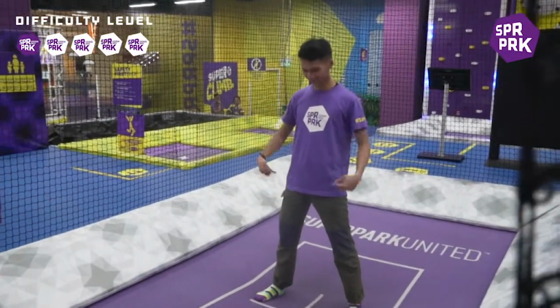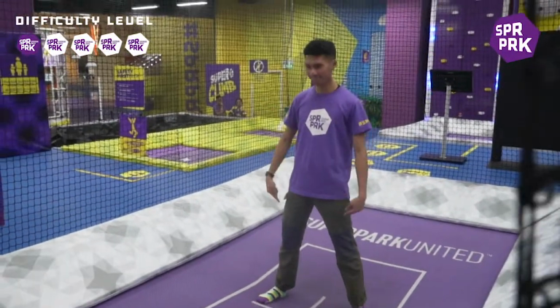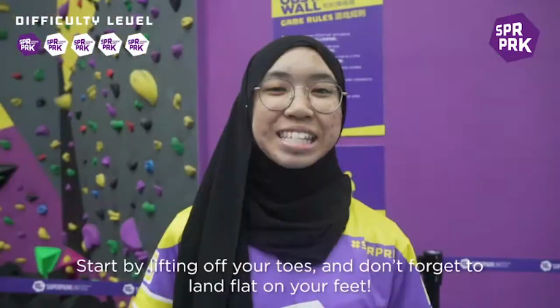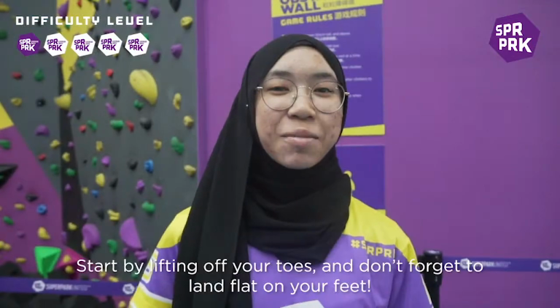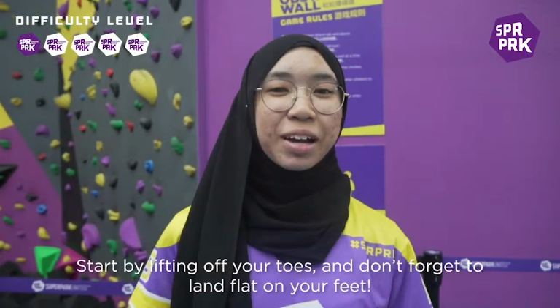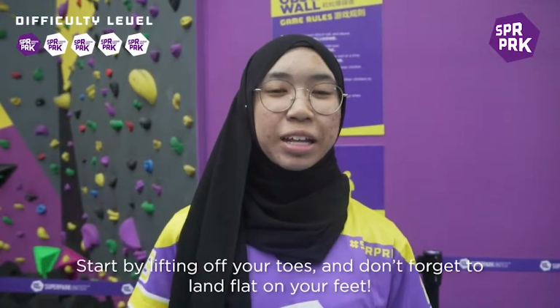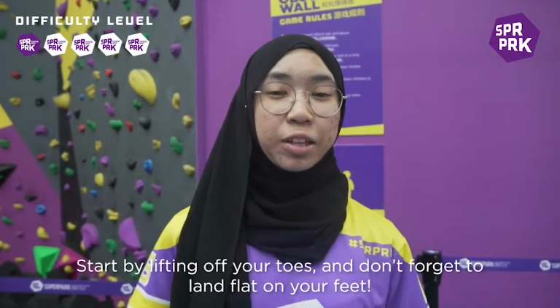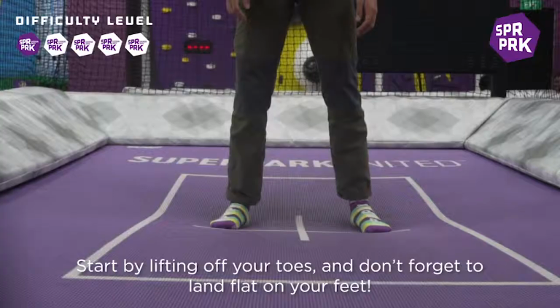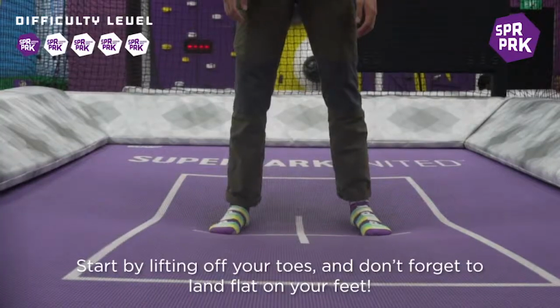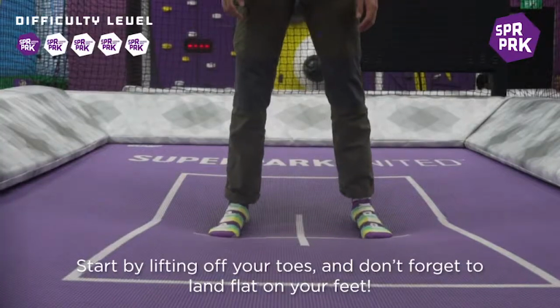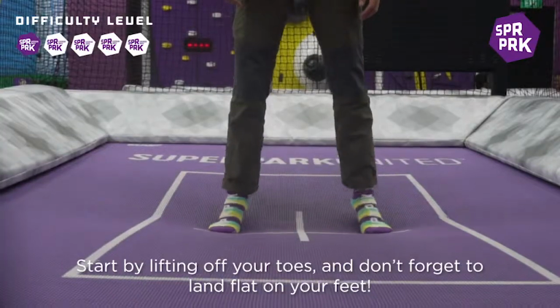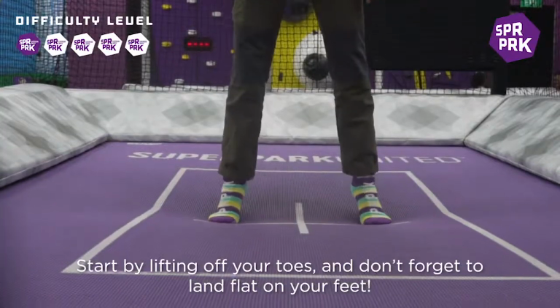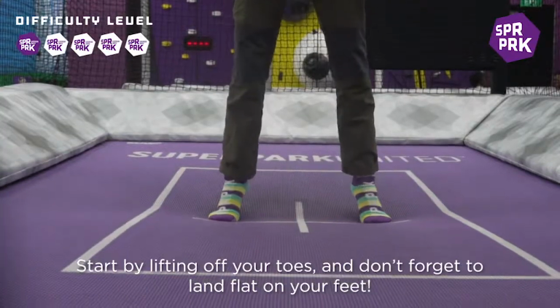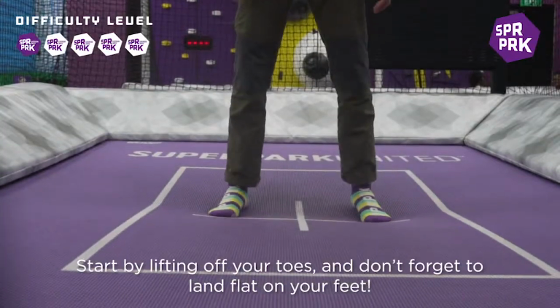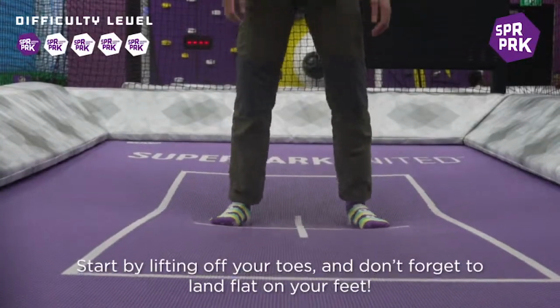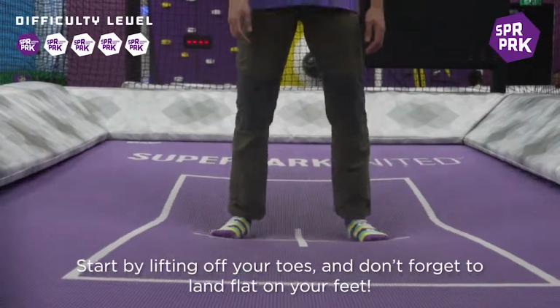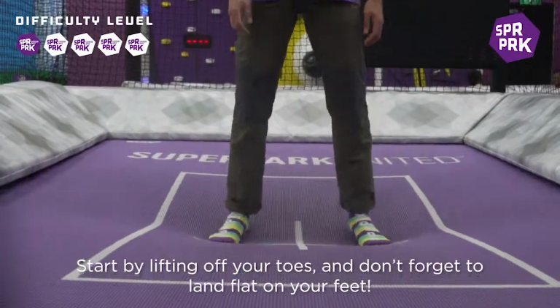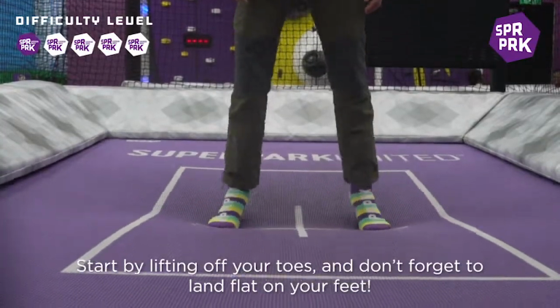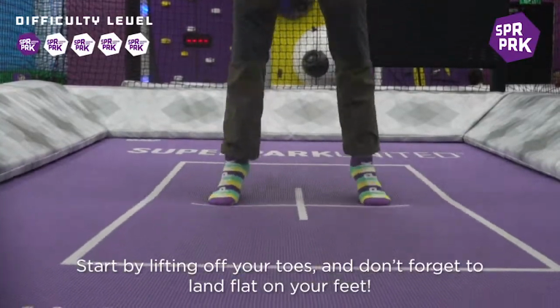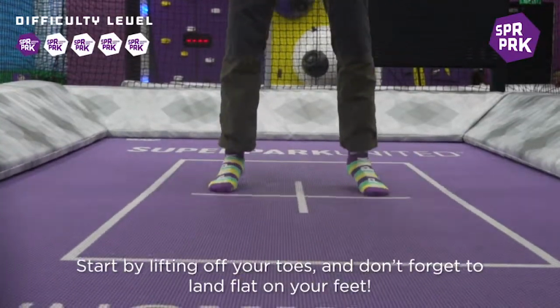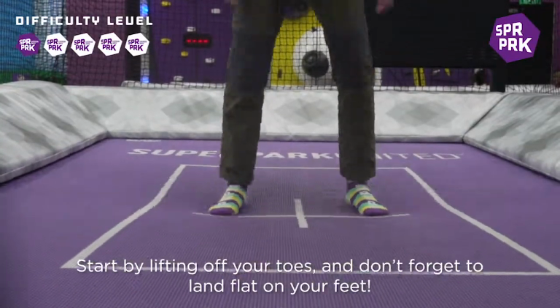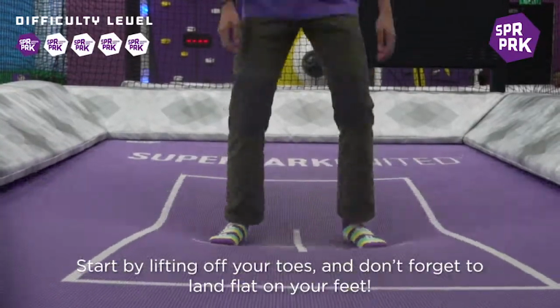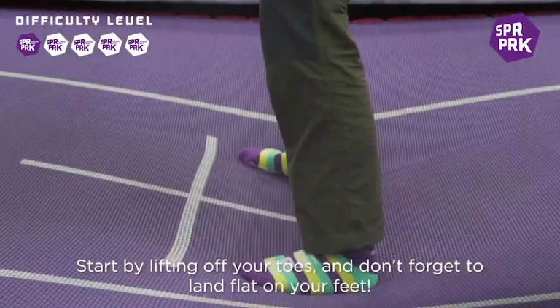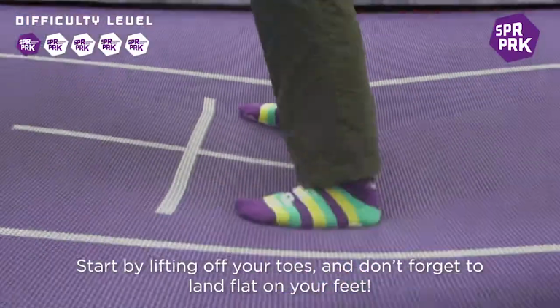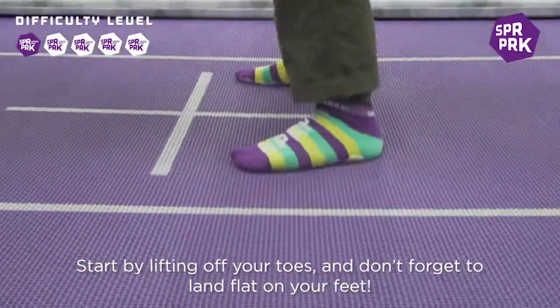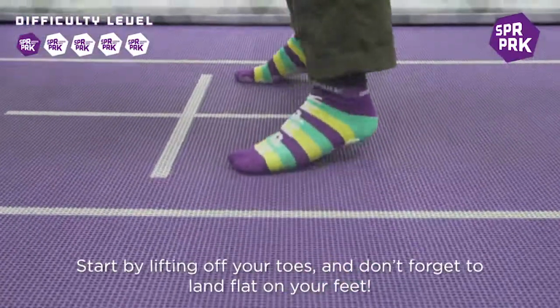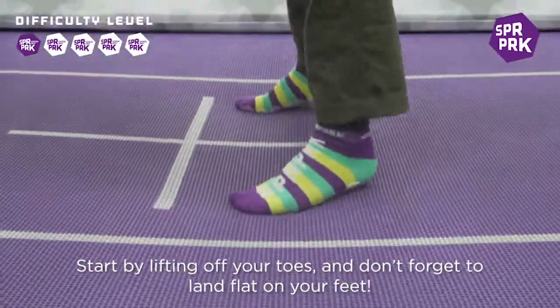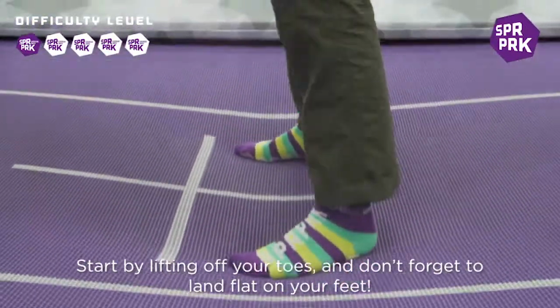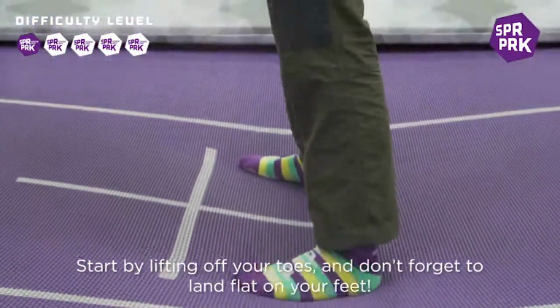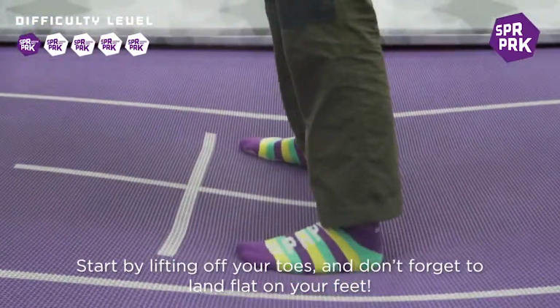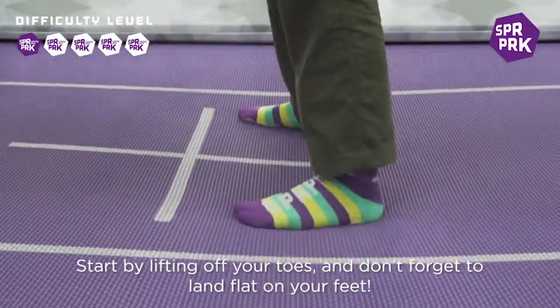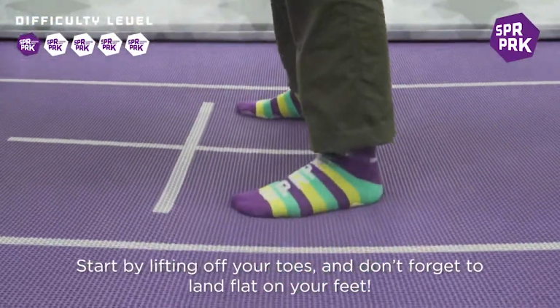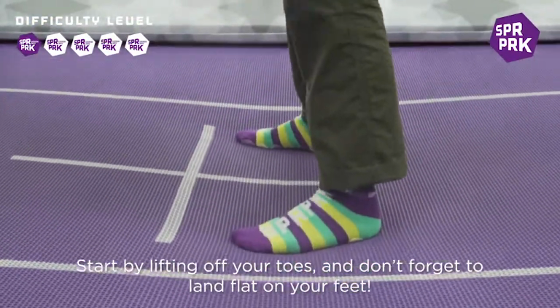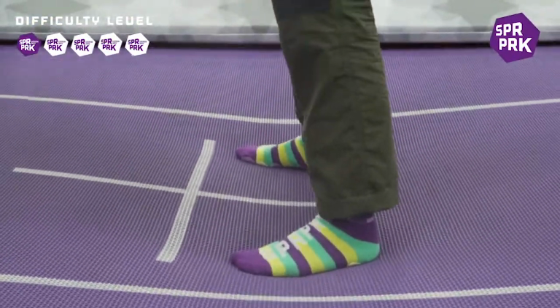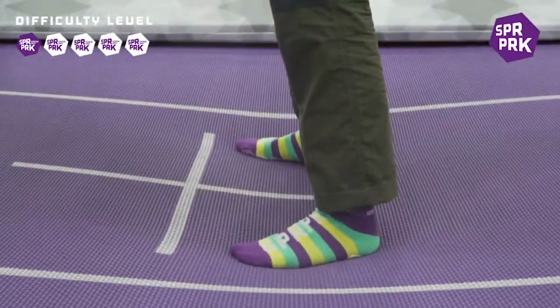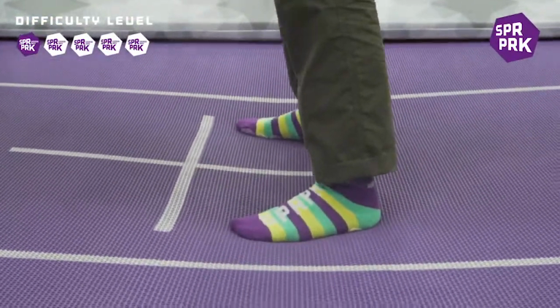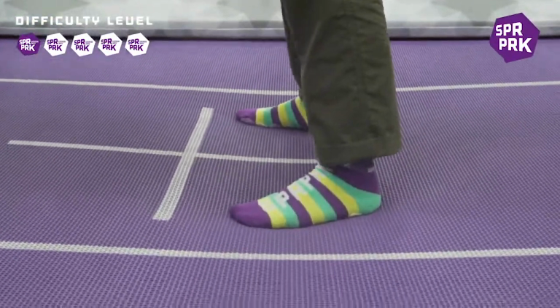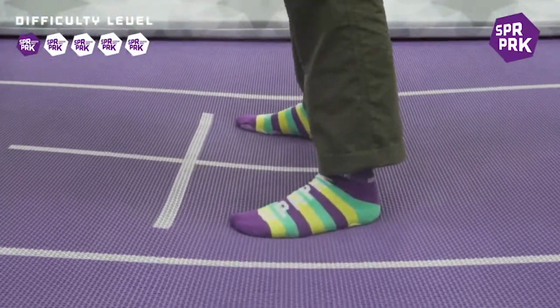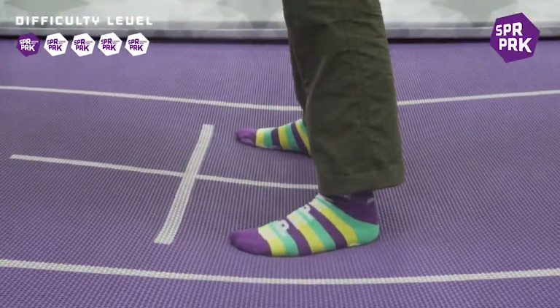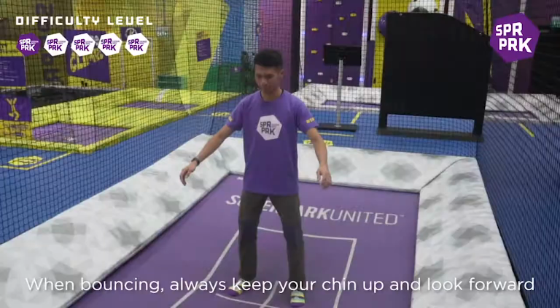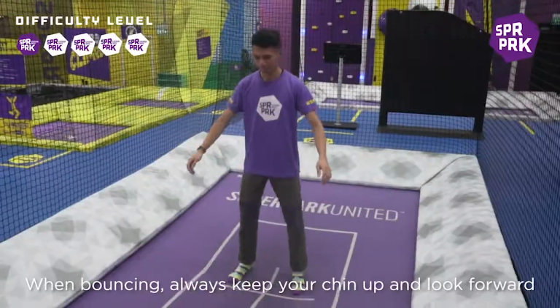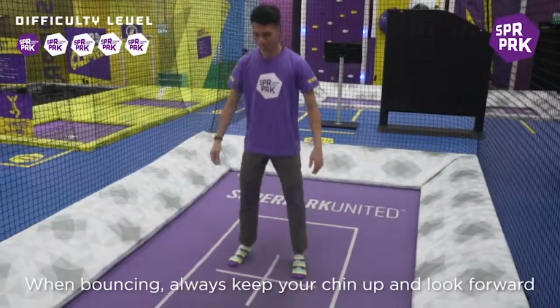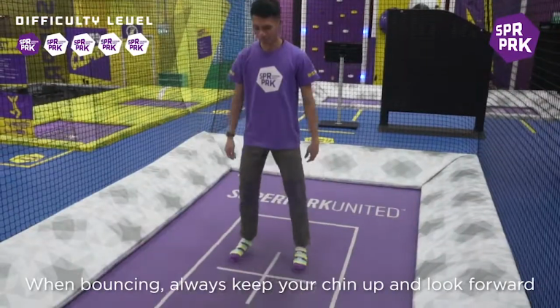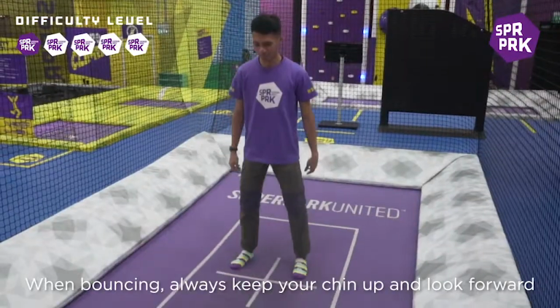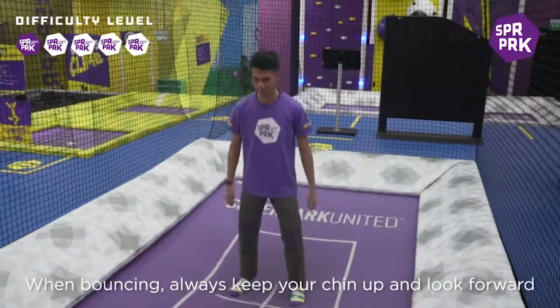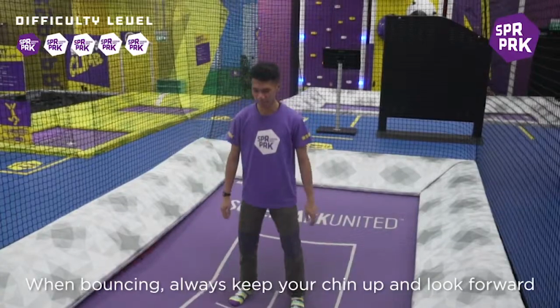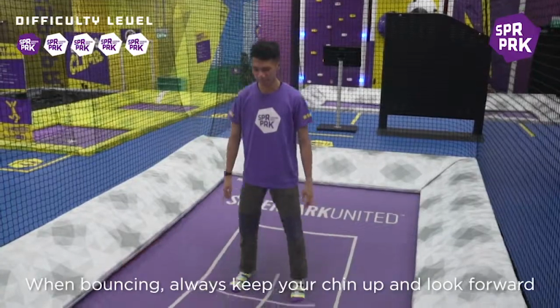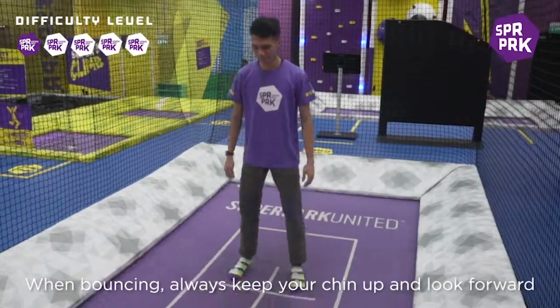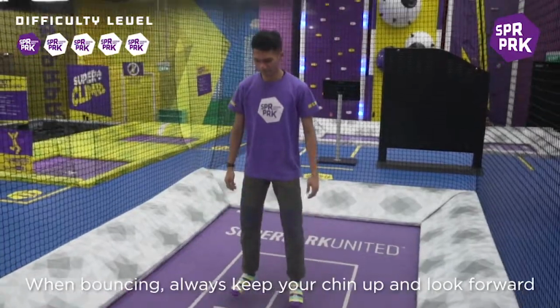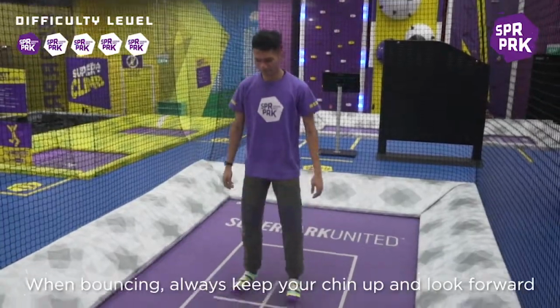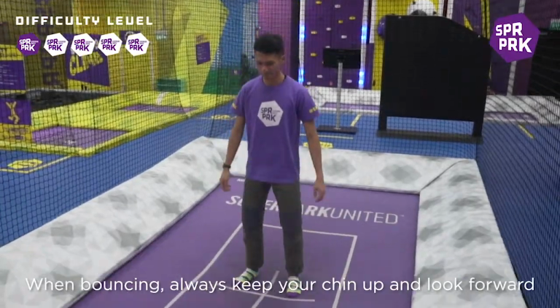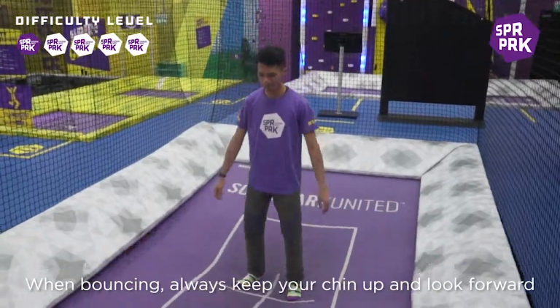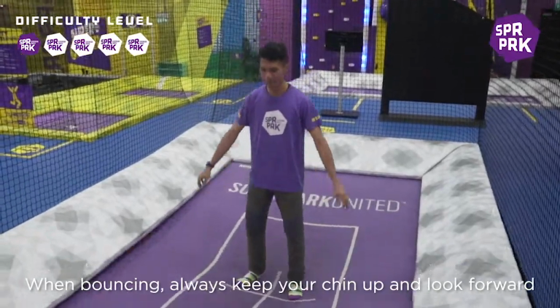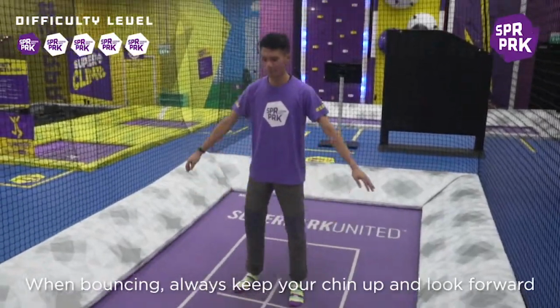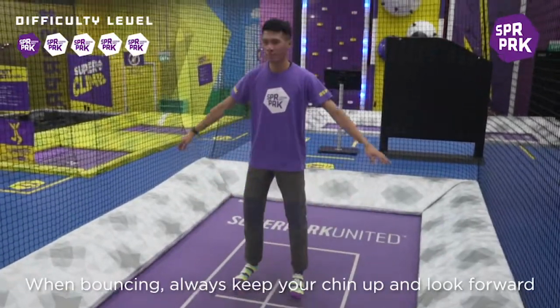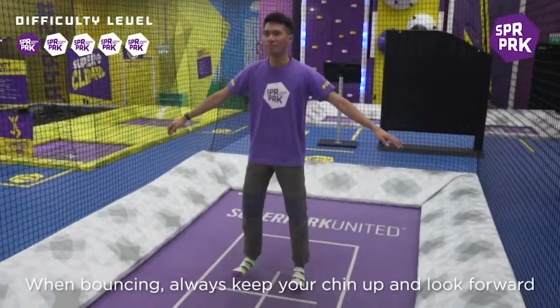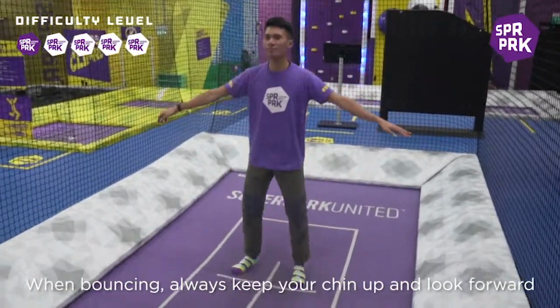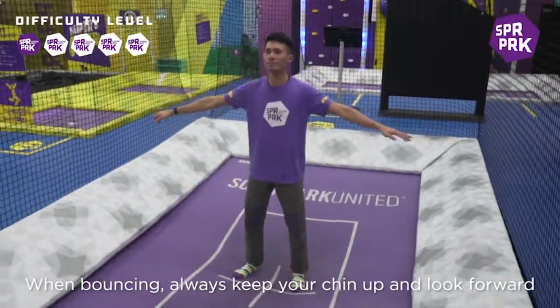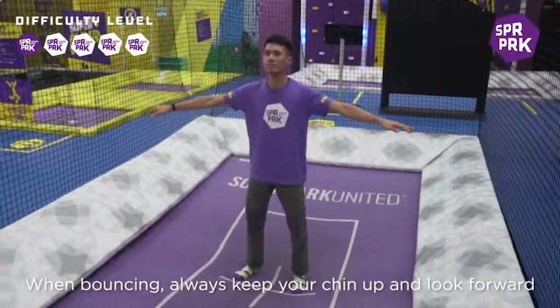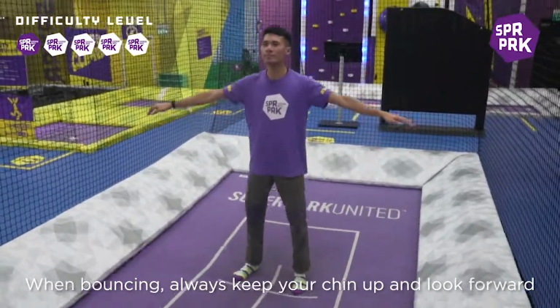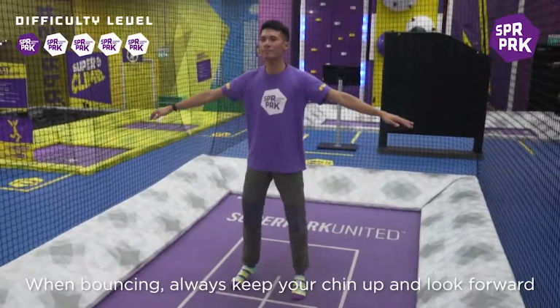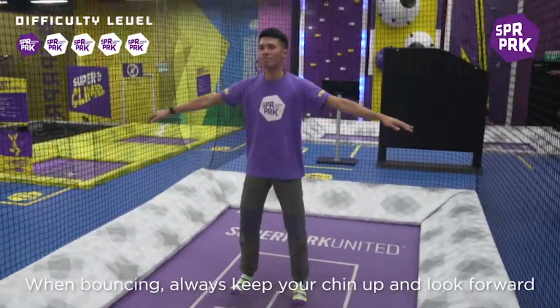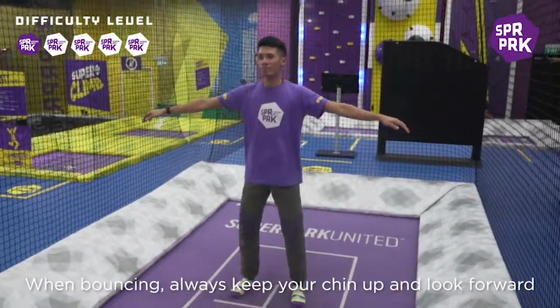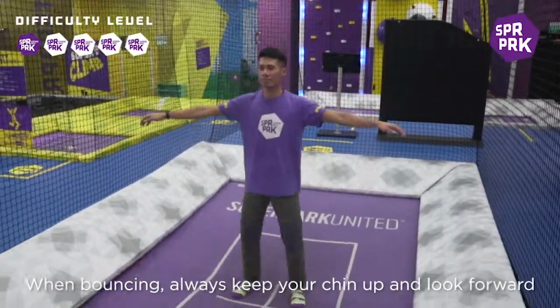Start by lifting off your toes and don't forget to land flat on your feet. When bouncing, always keep your chin up and look forward.